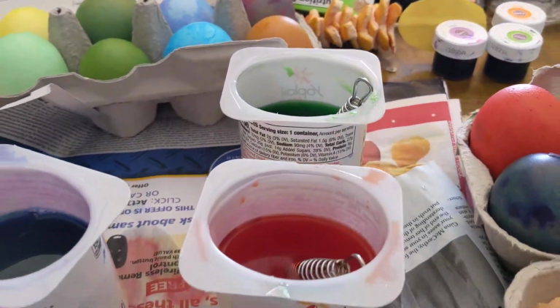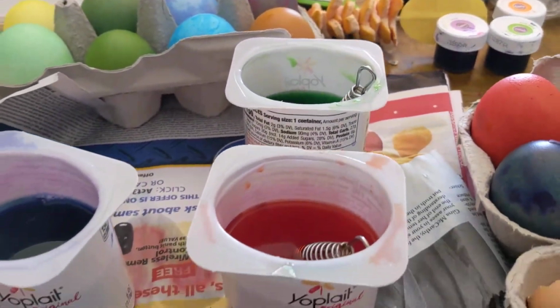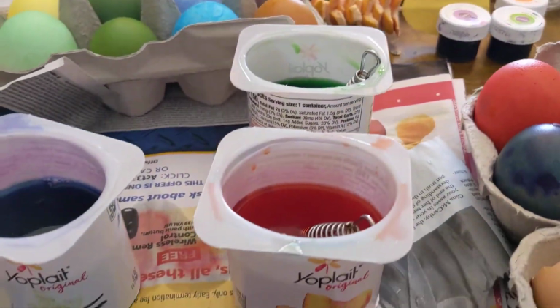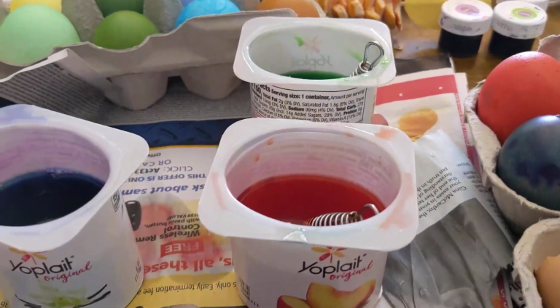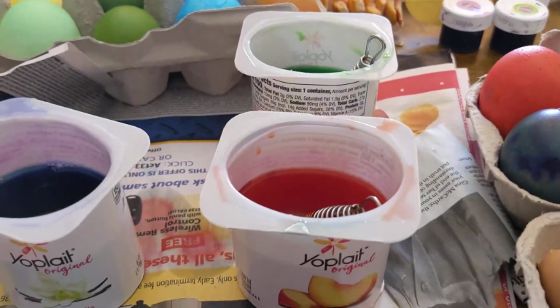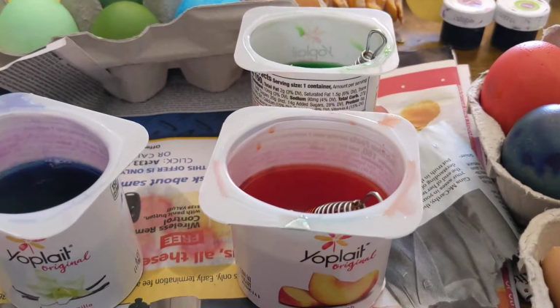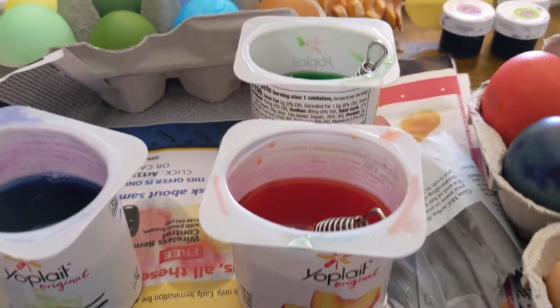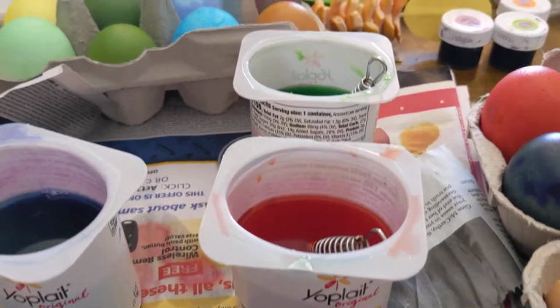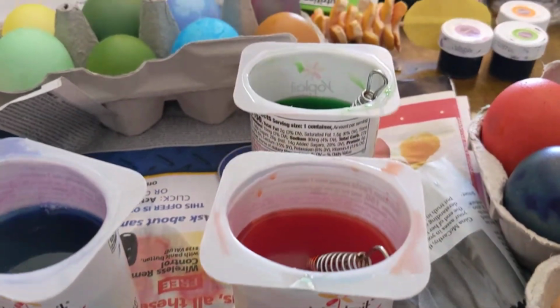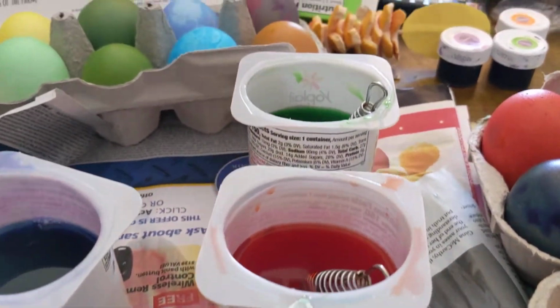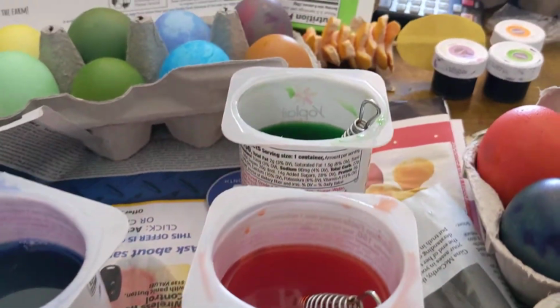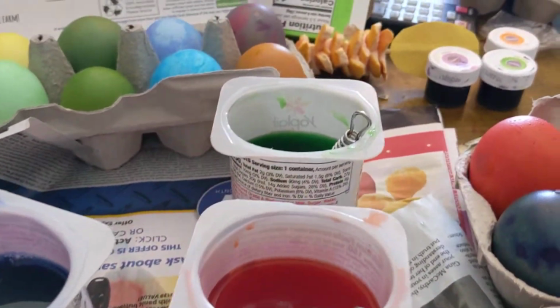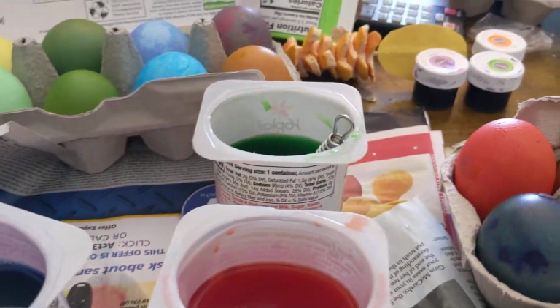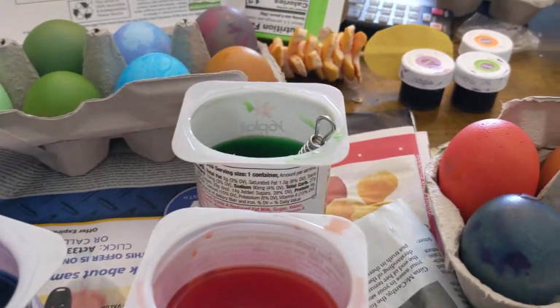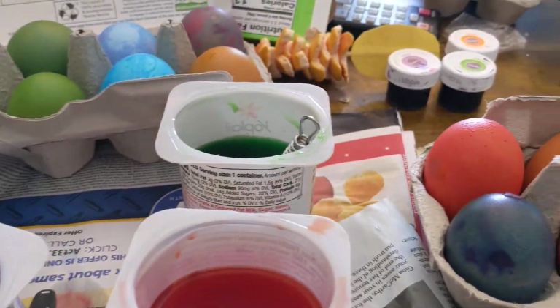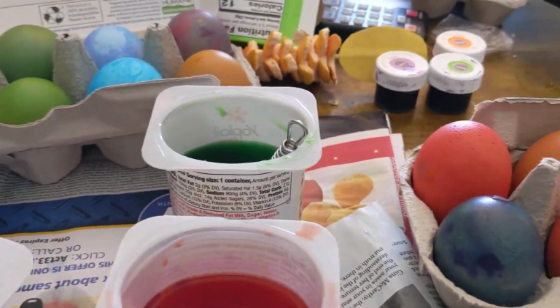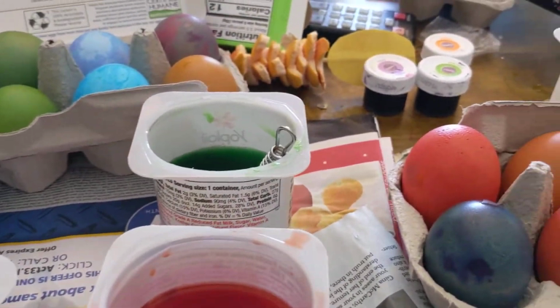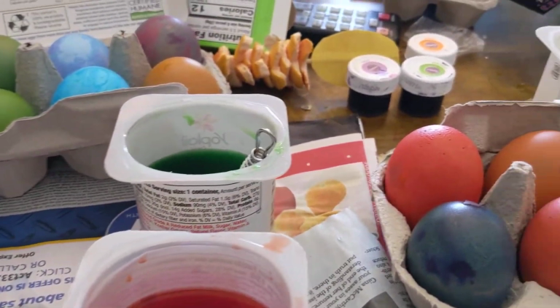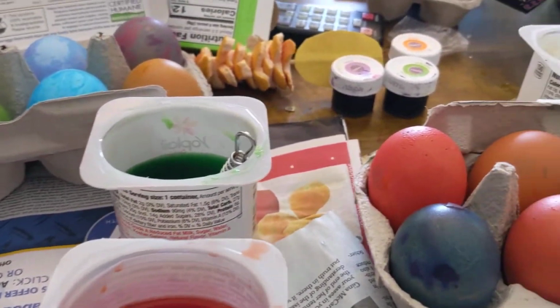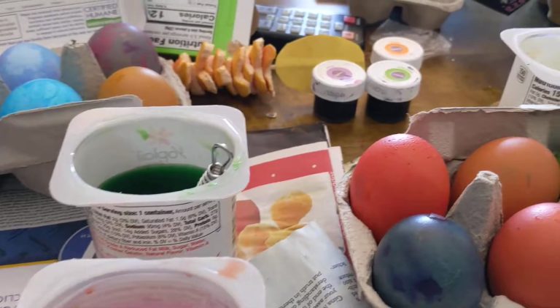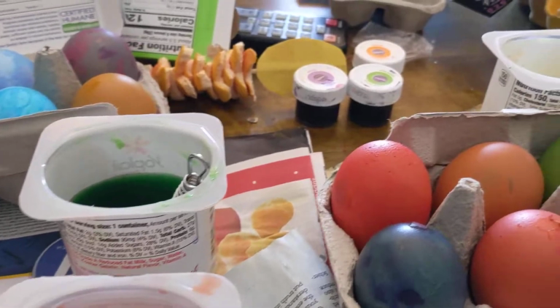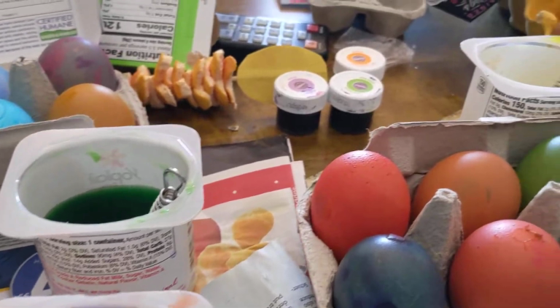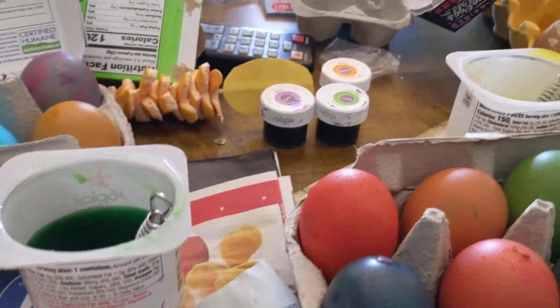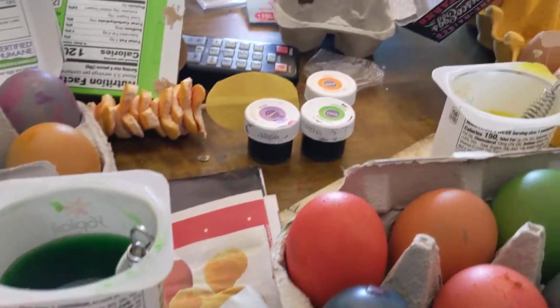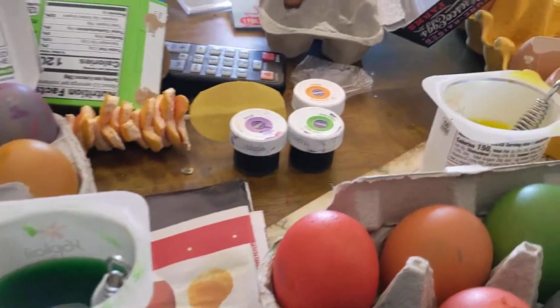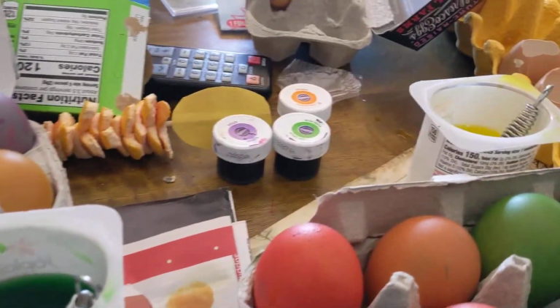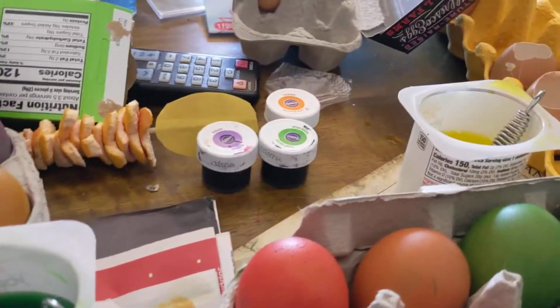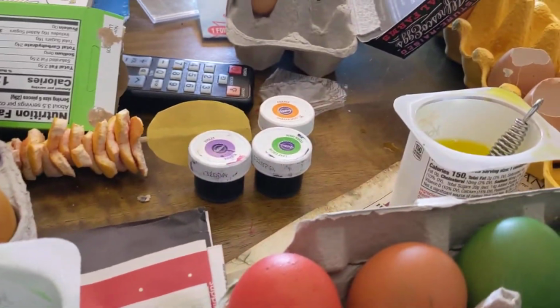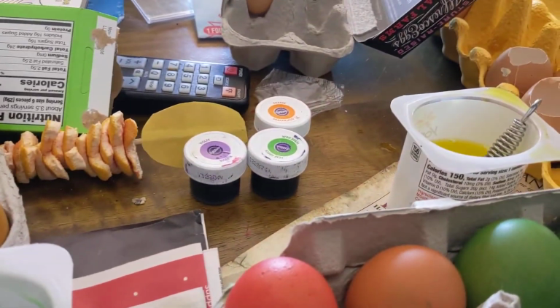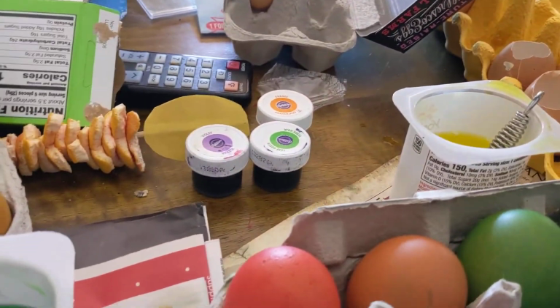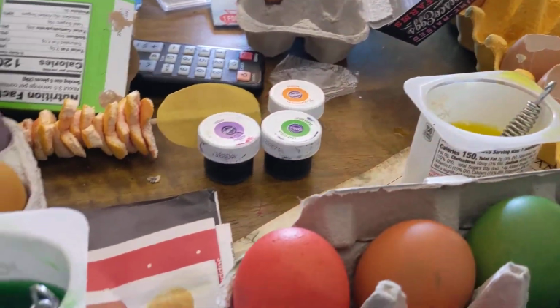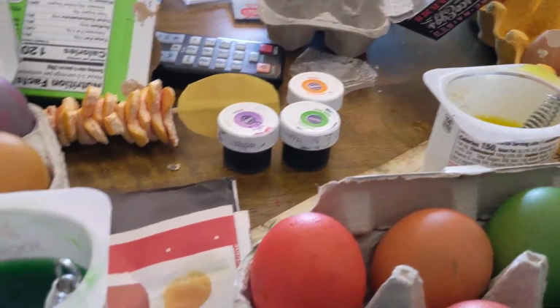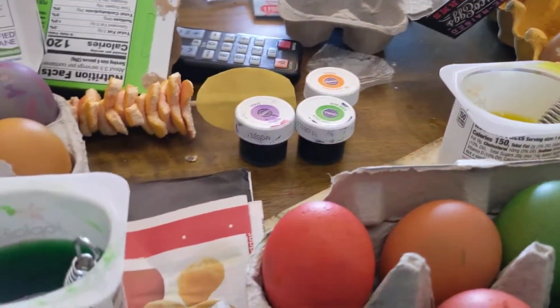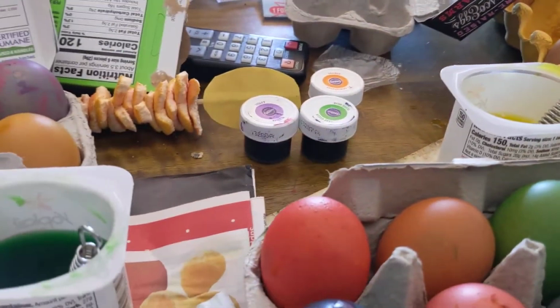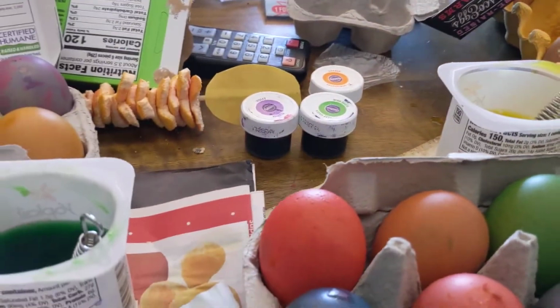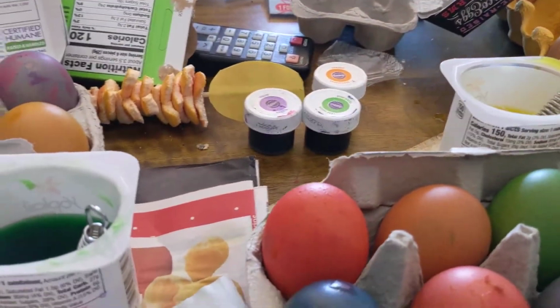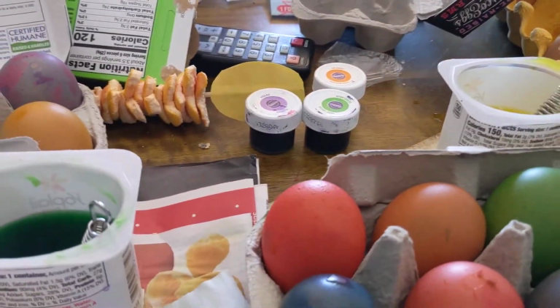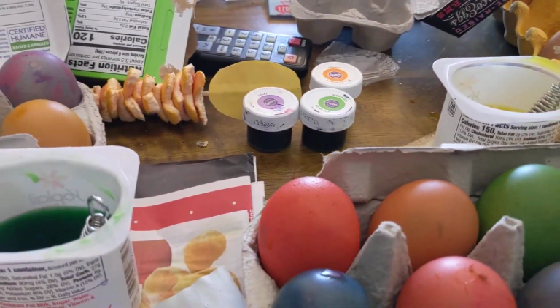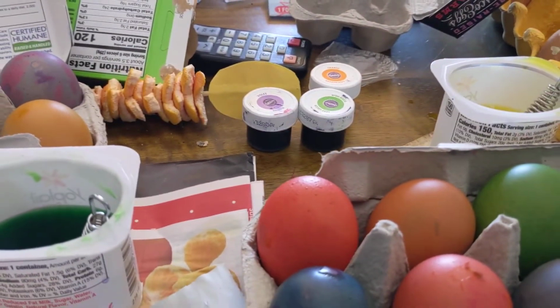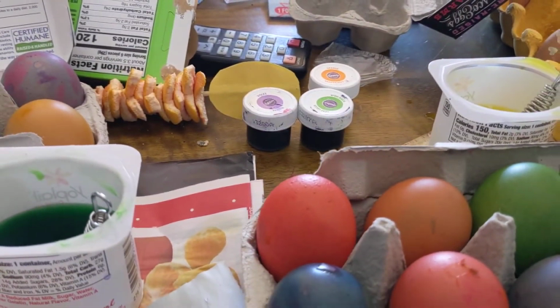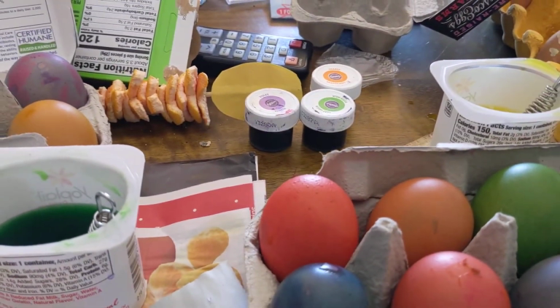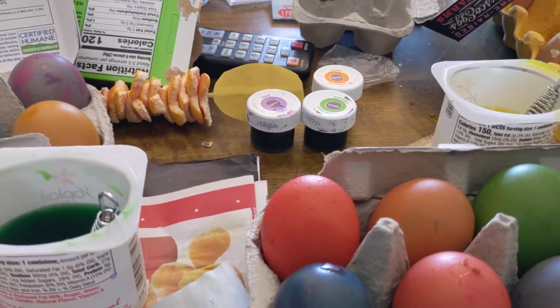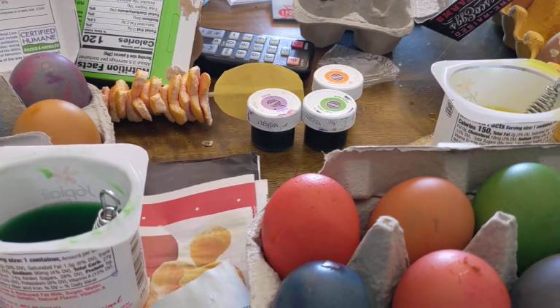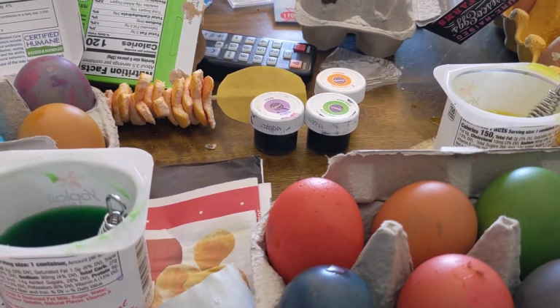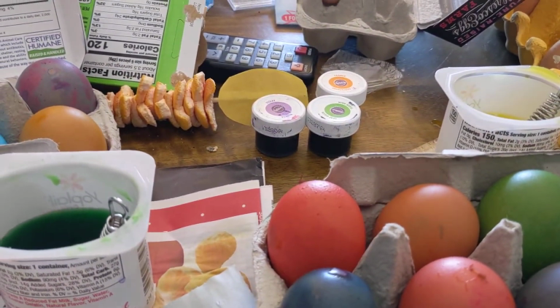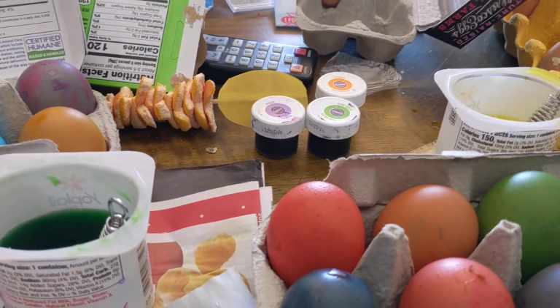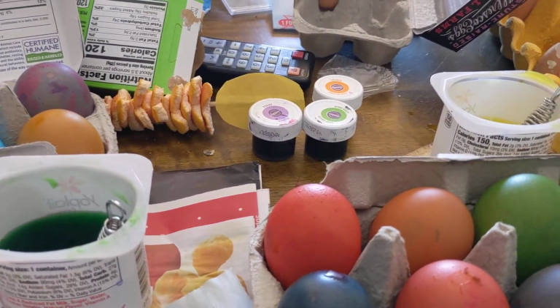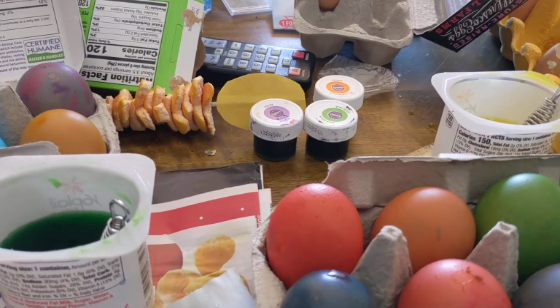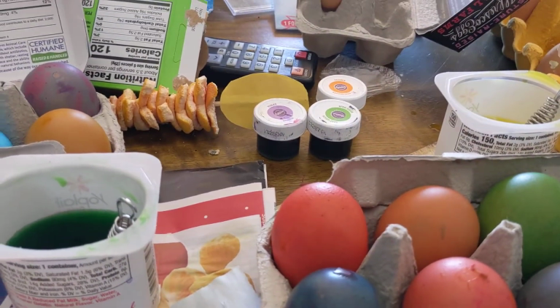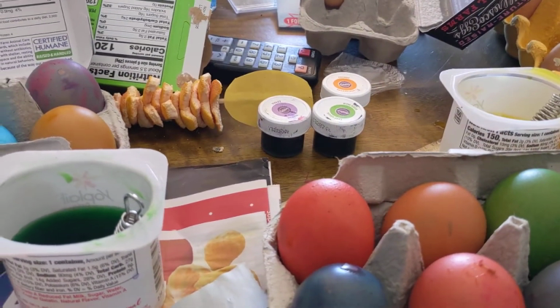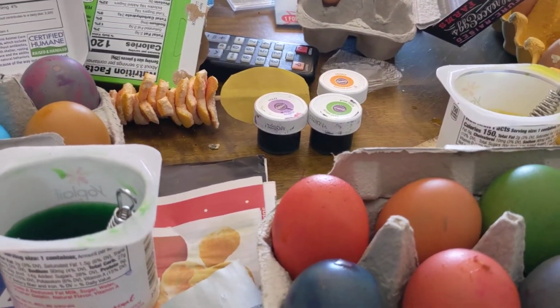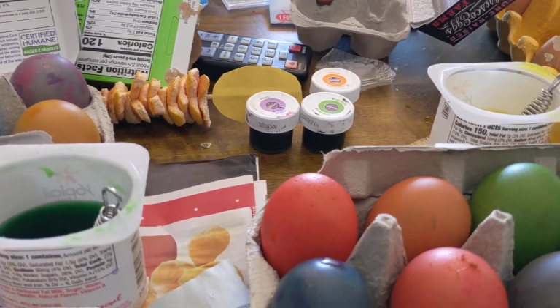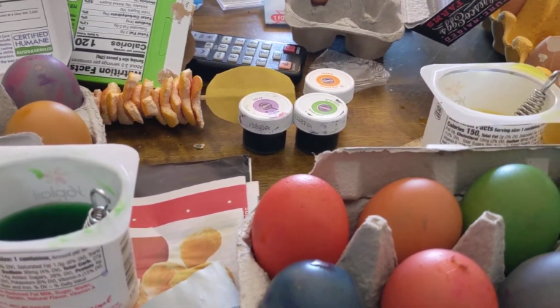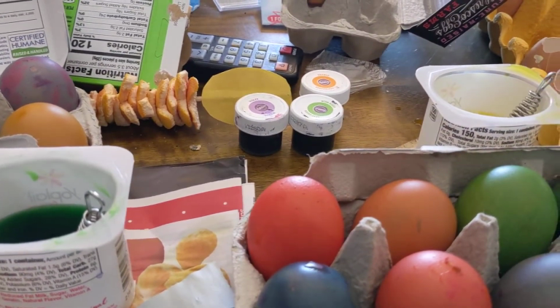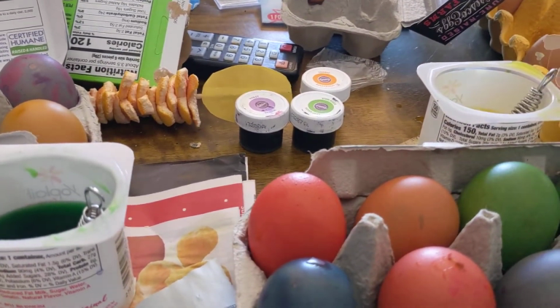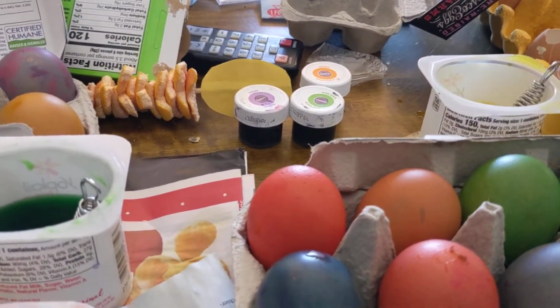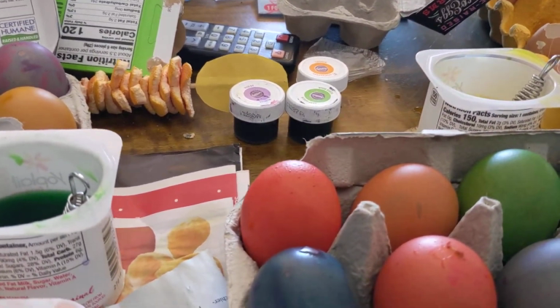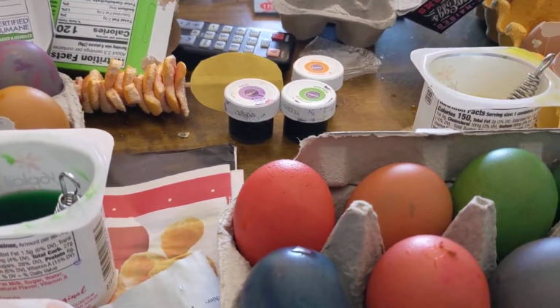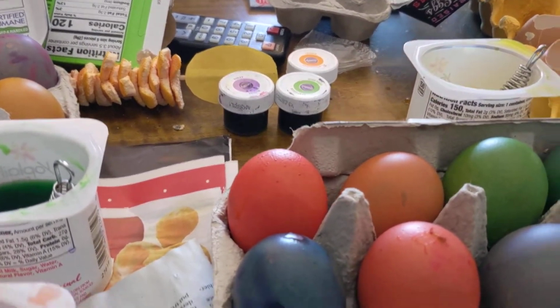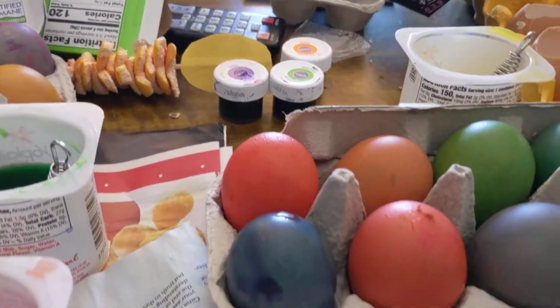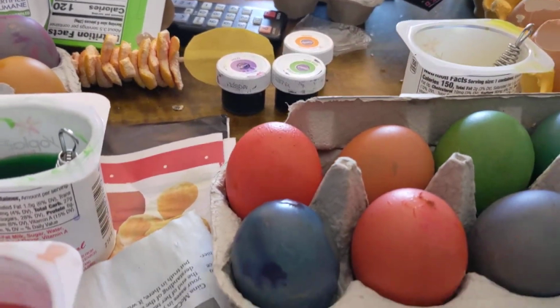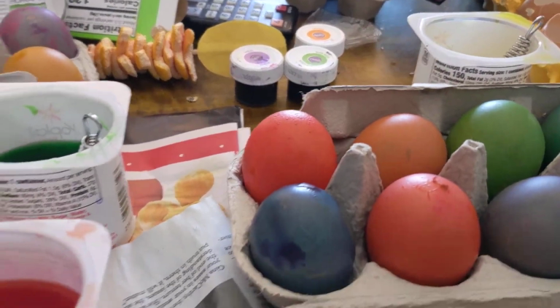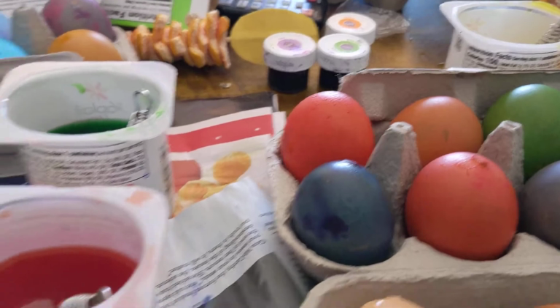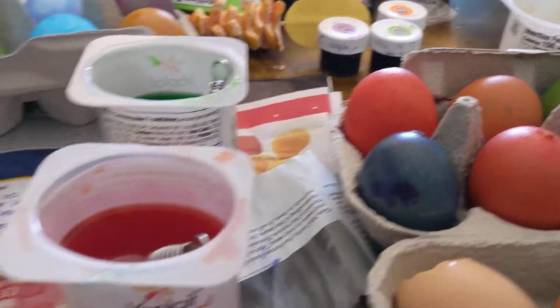Tuna cans — well, actually tuna cans are too small. Other yogurt containers work, or you could use little cups, little bowls, you know, whatever you have.